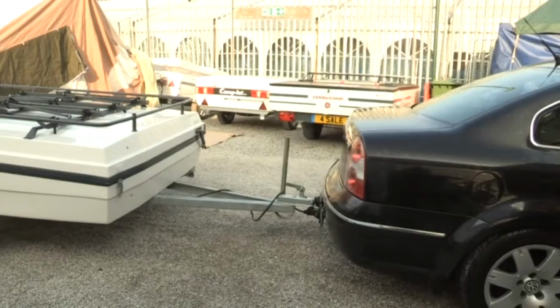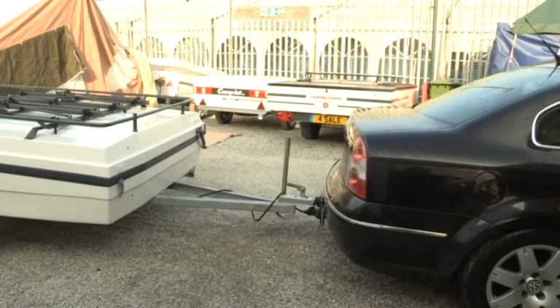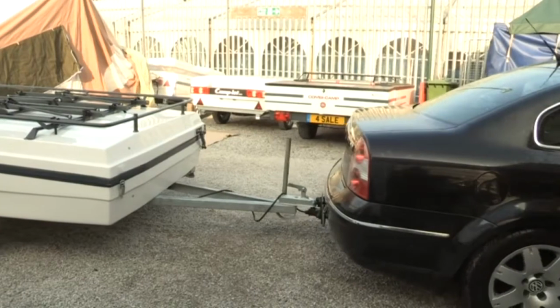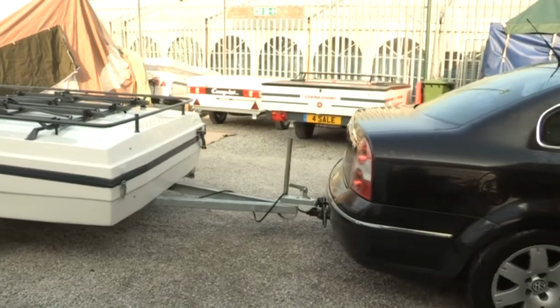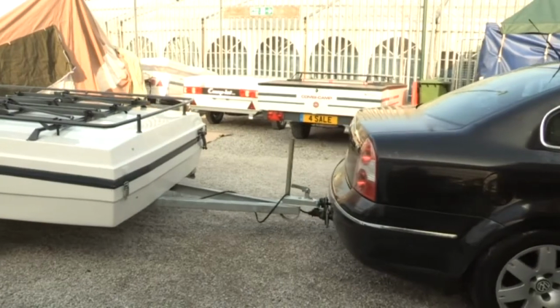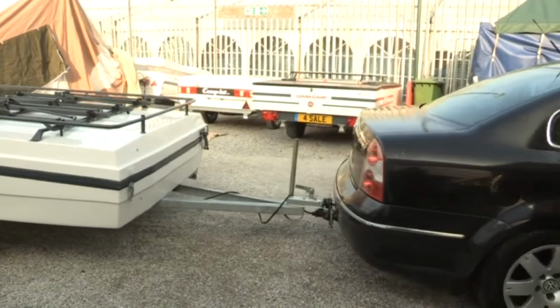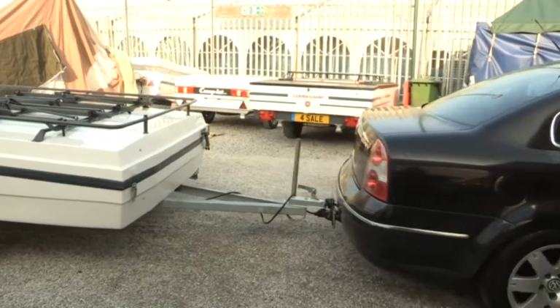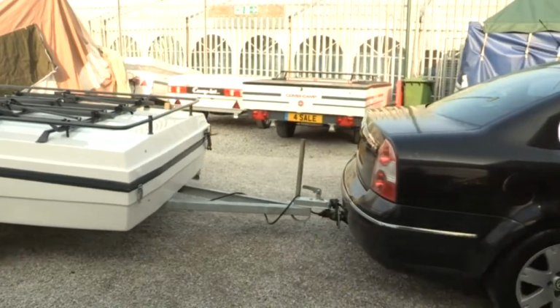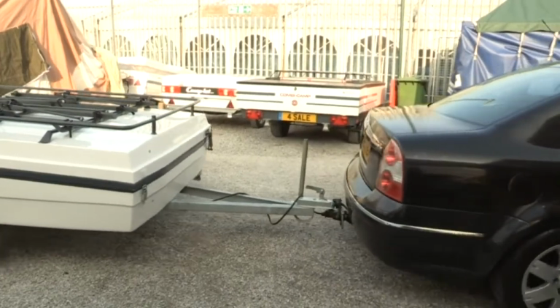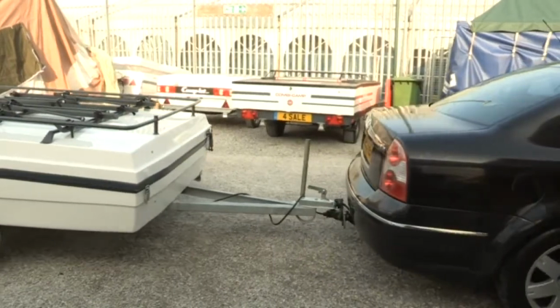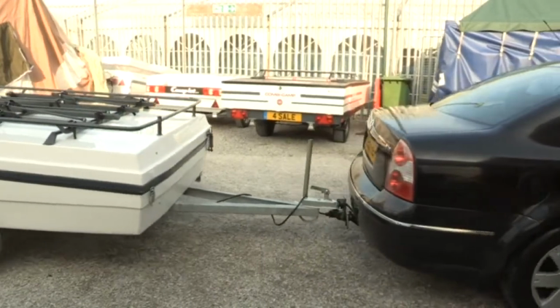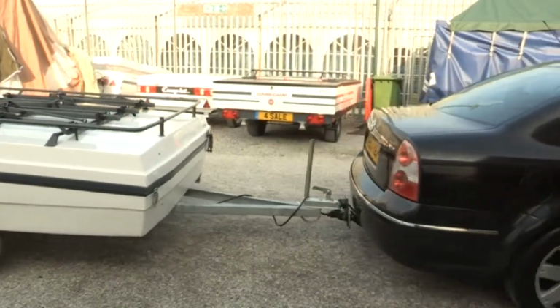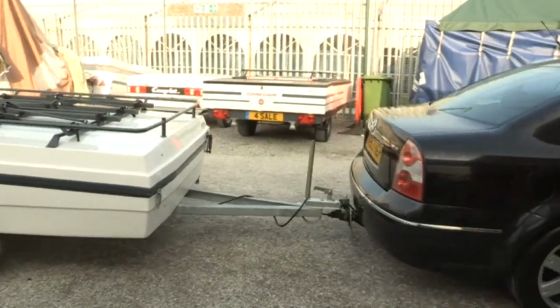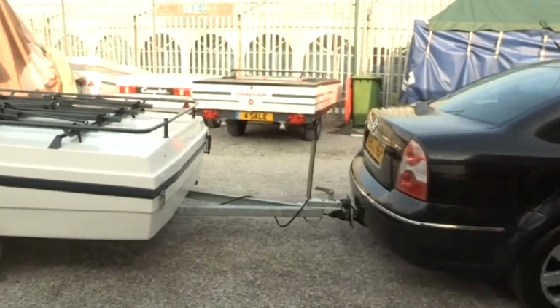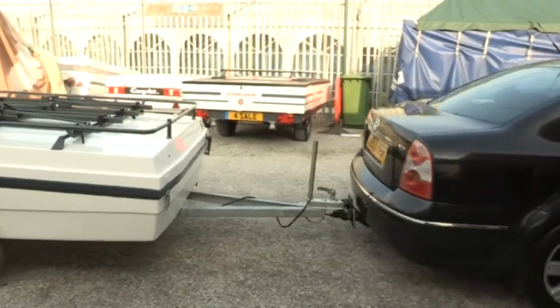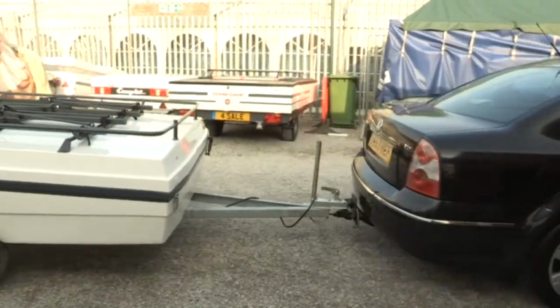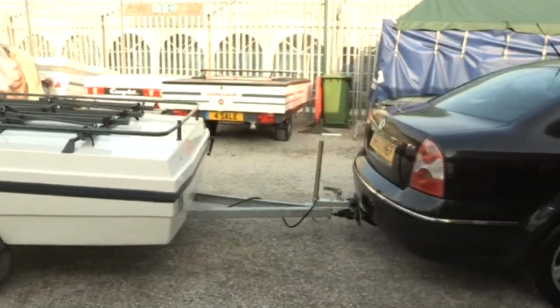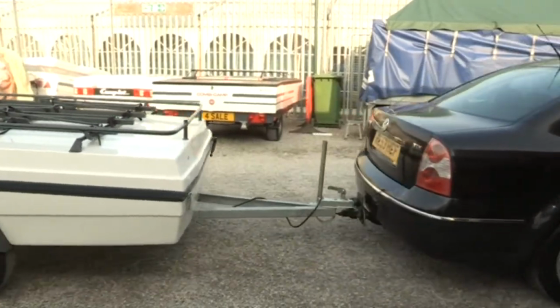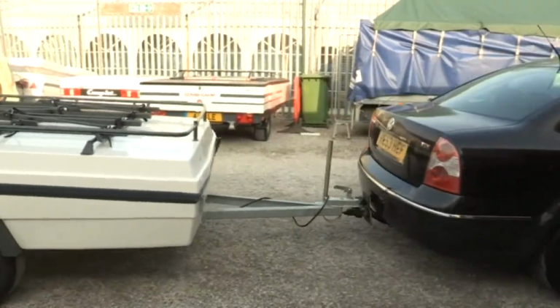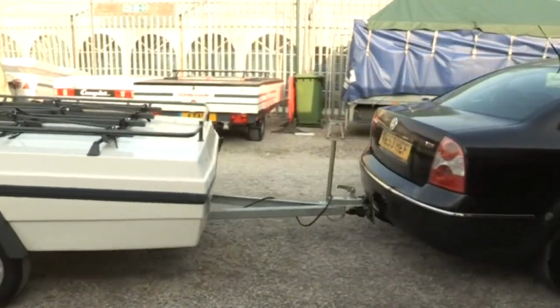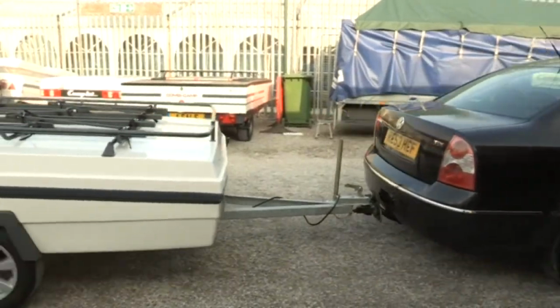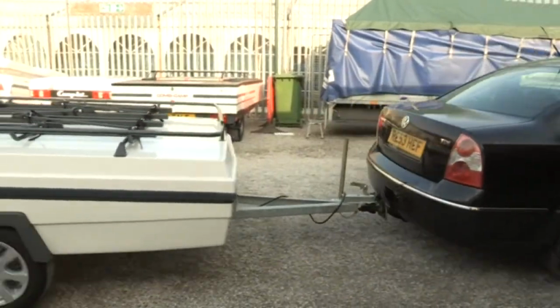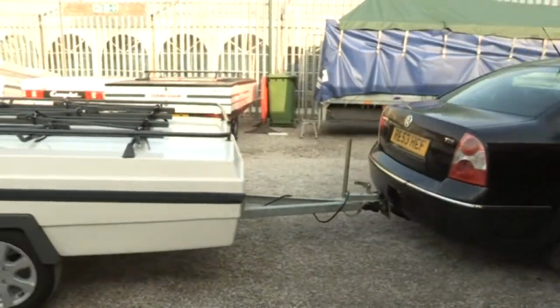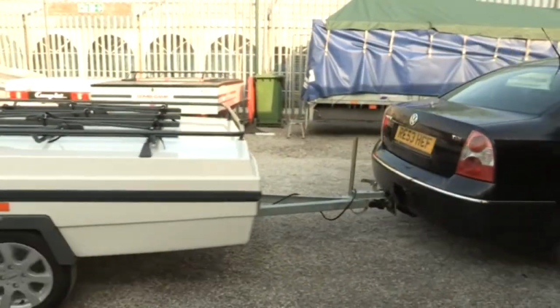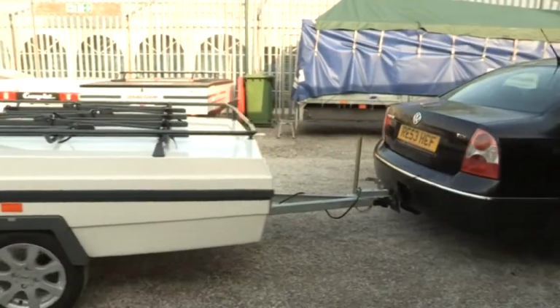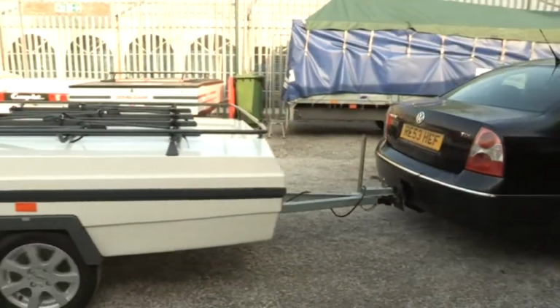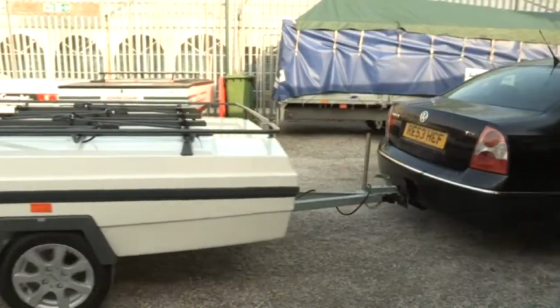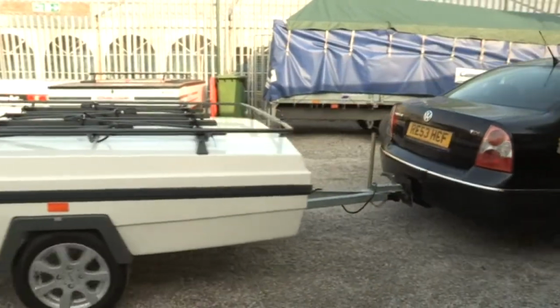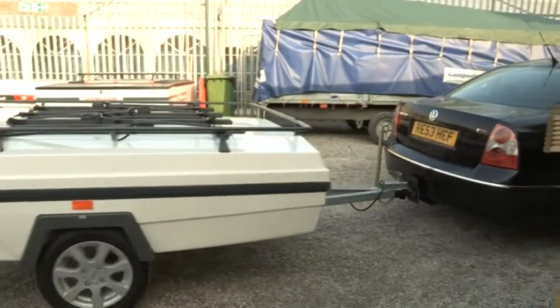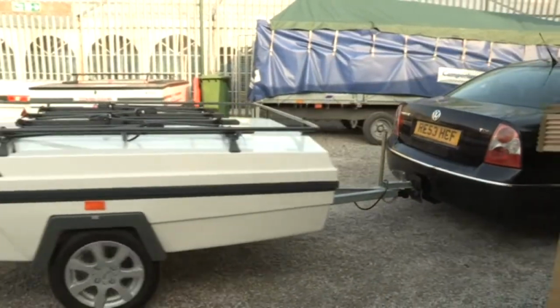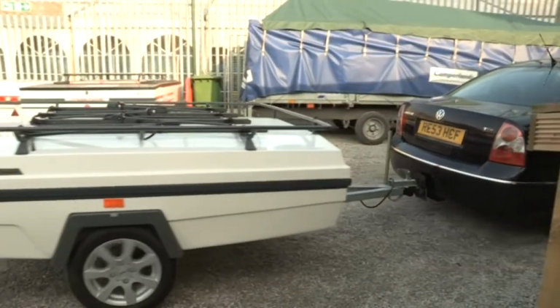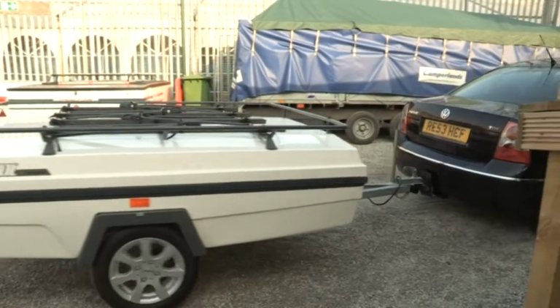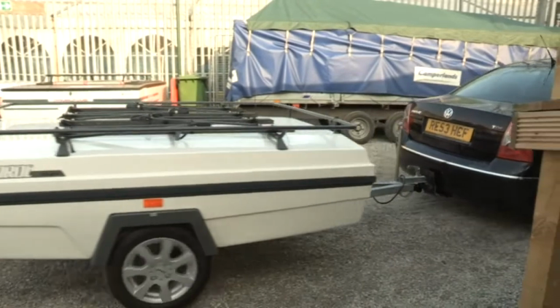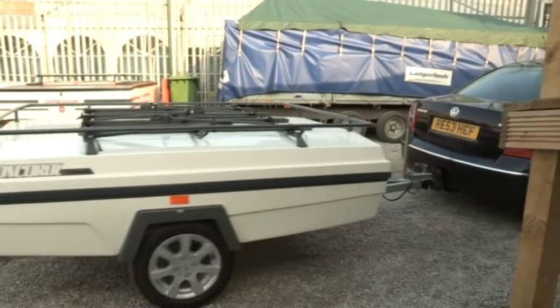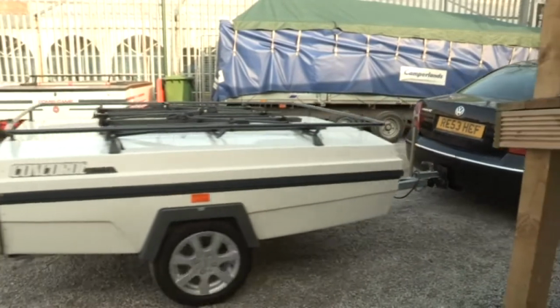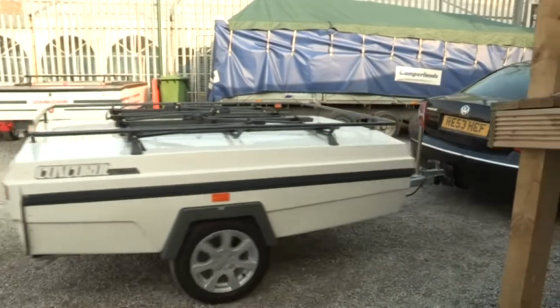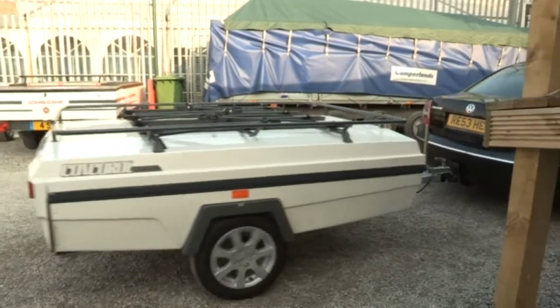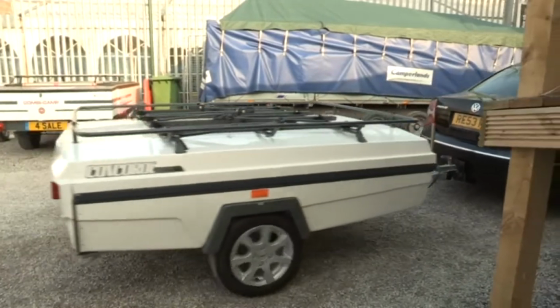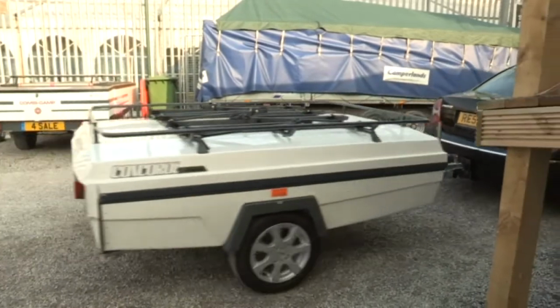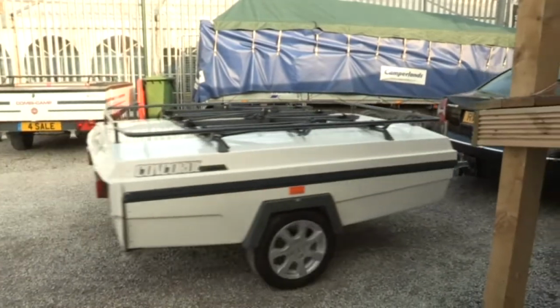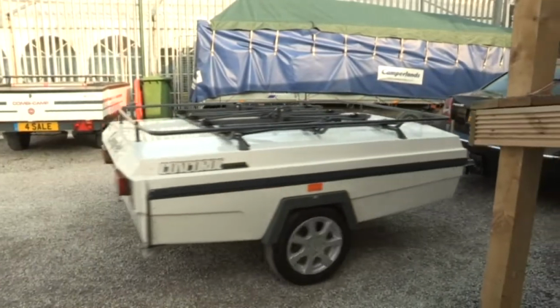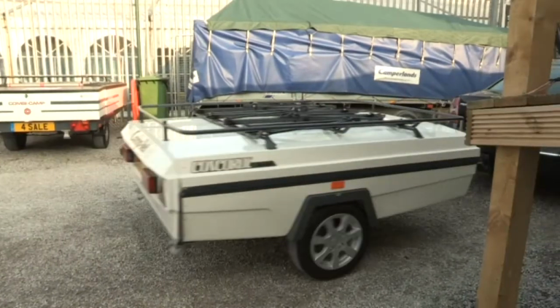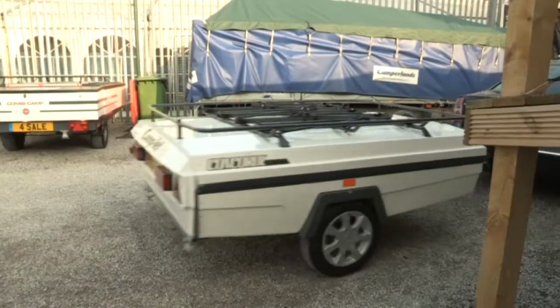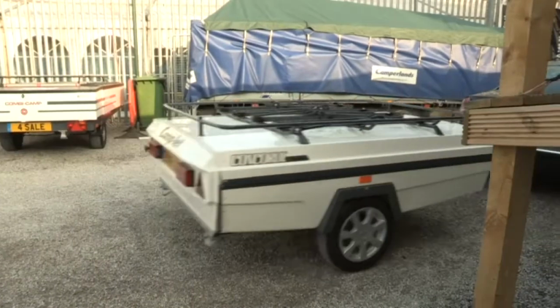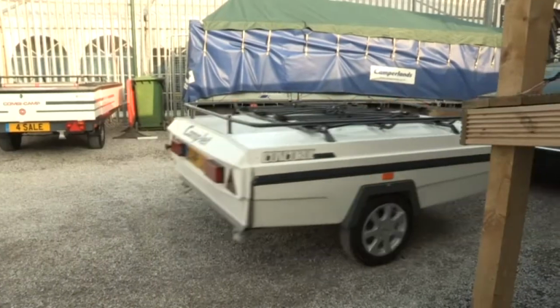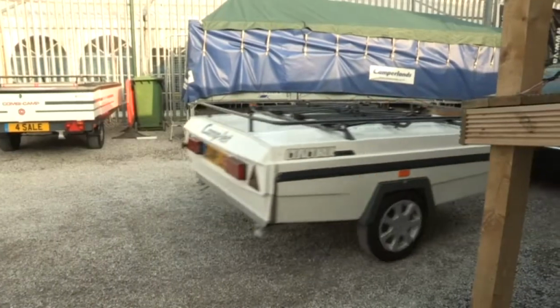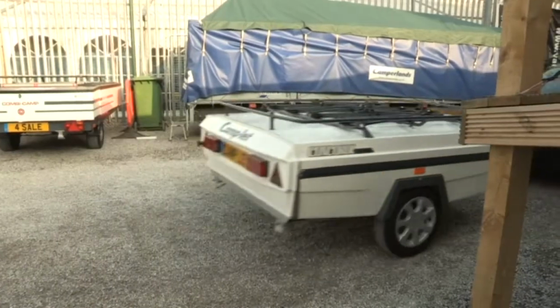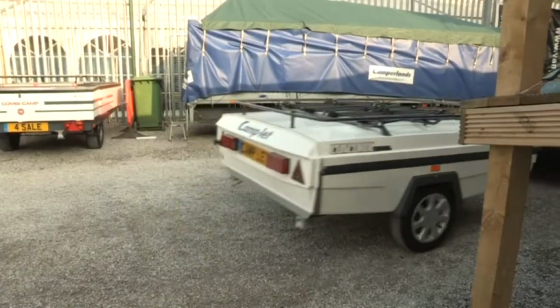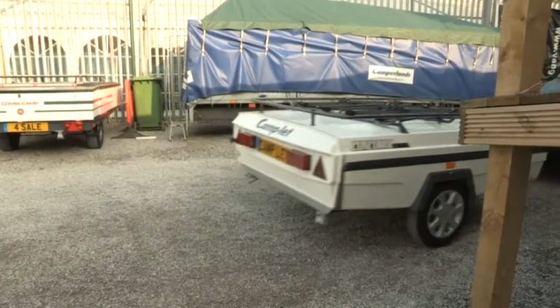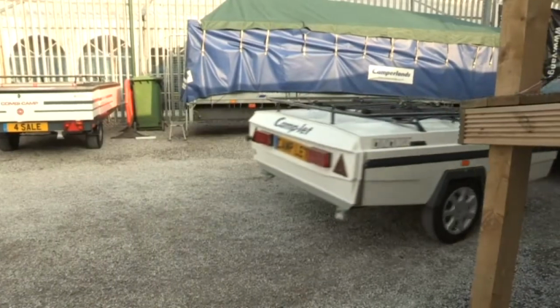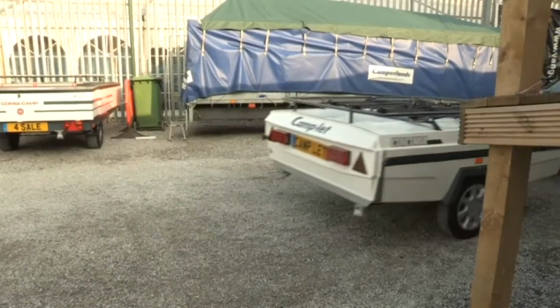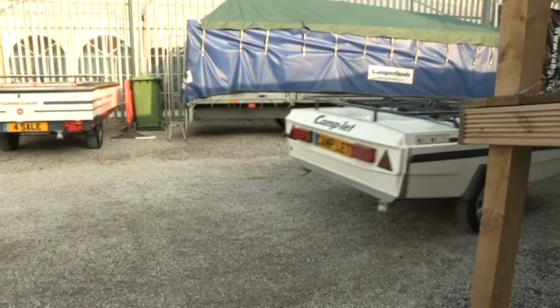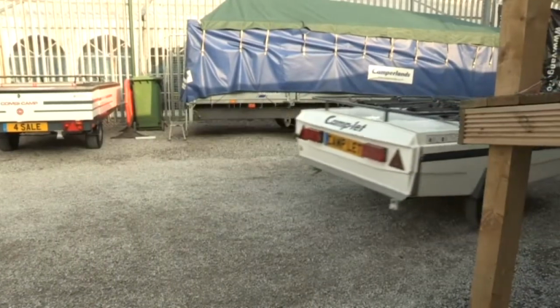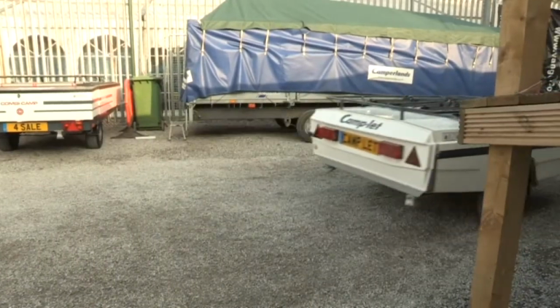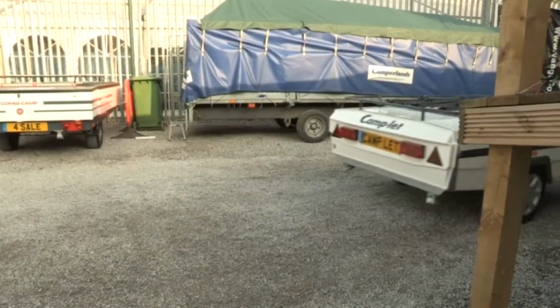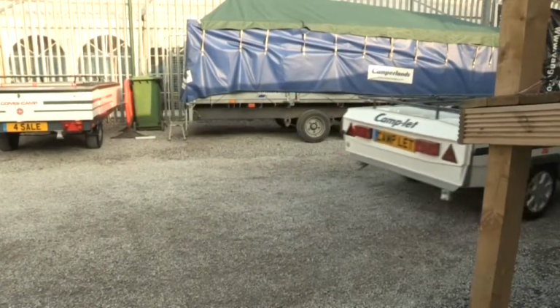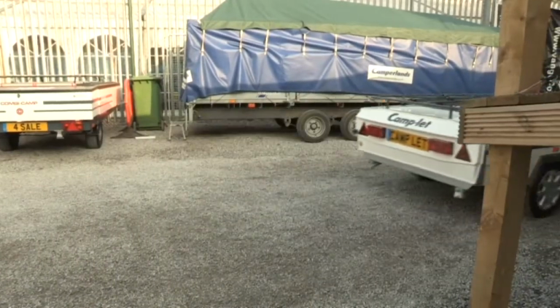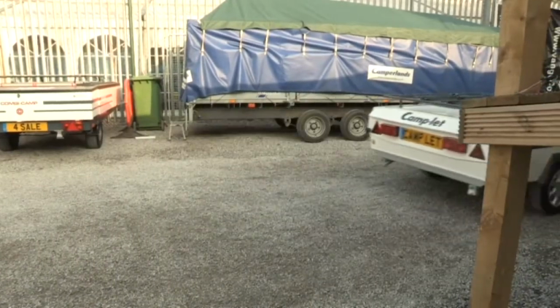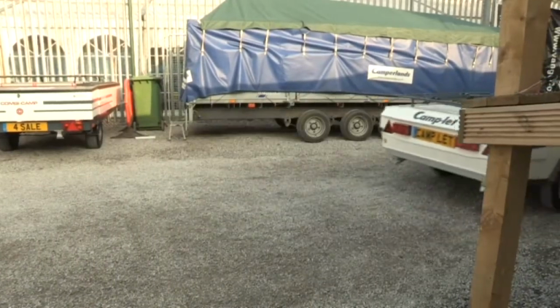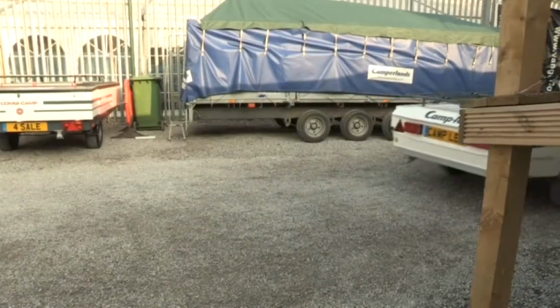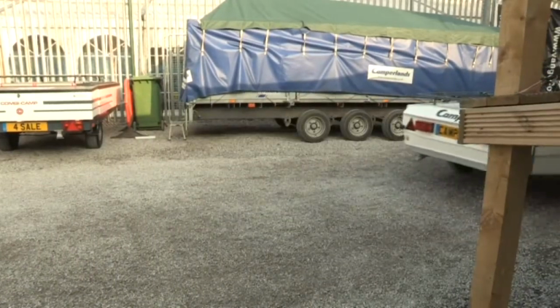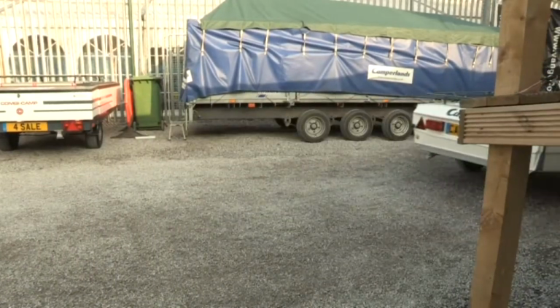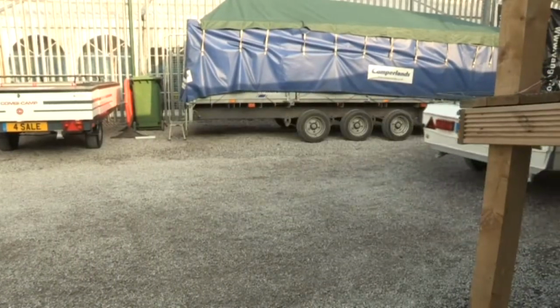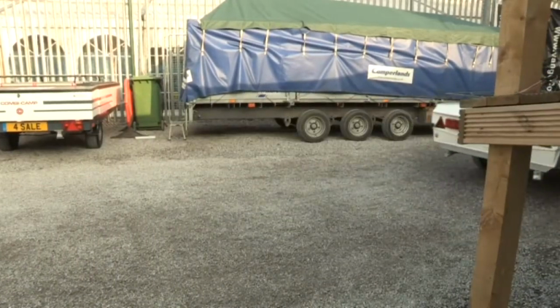With a caravan, the wind hitting the front of it drastically reduces your MPG. With the trailer tent, the wind goes straight over the top of it, so you barely notice it.